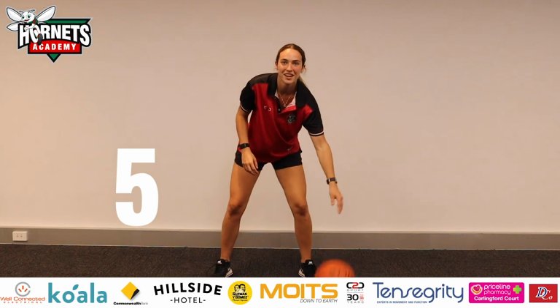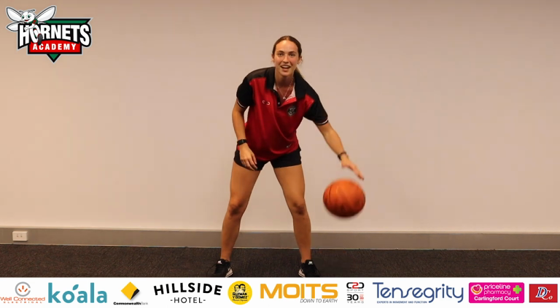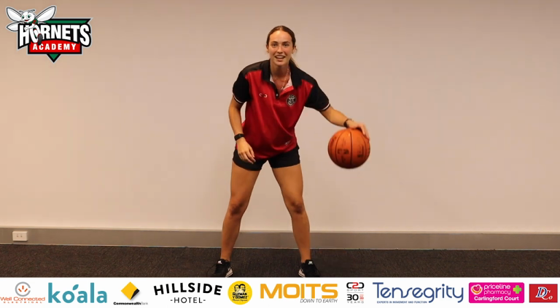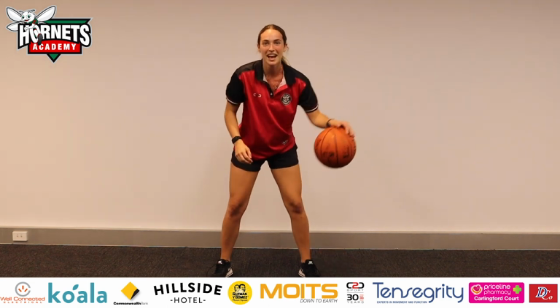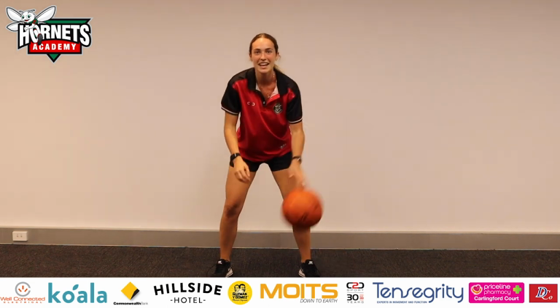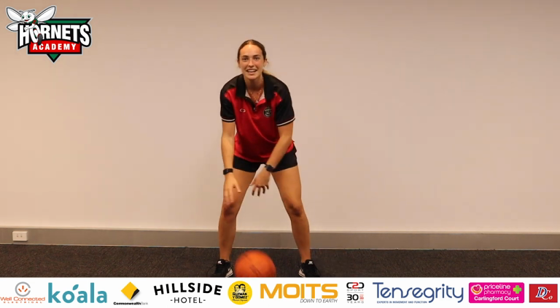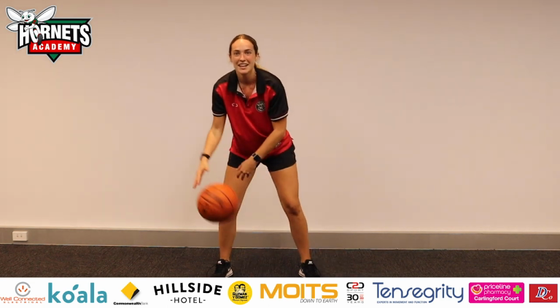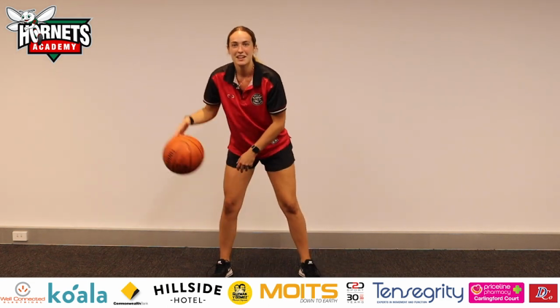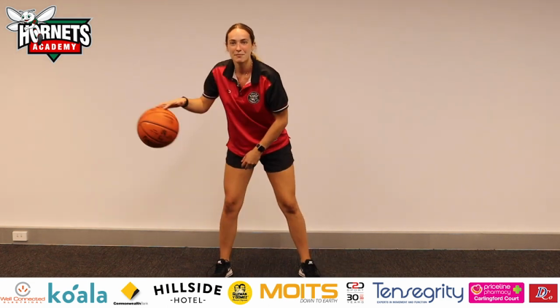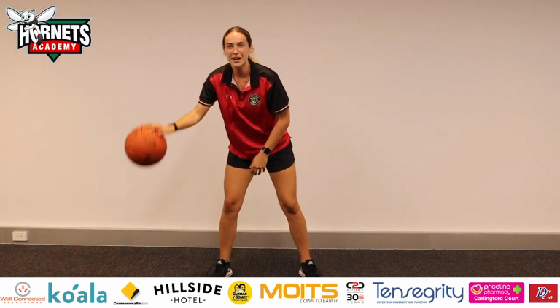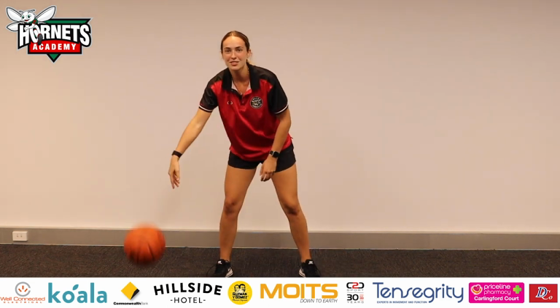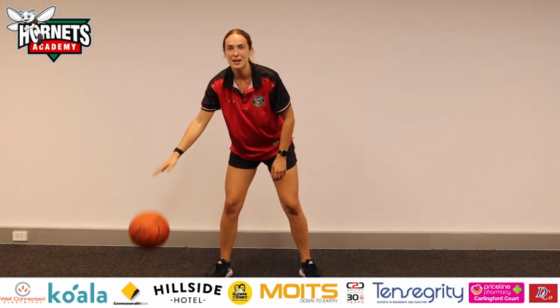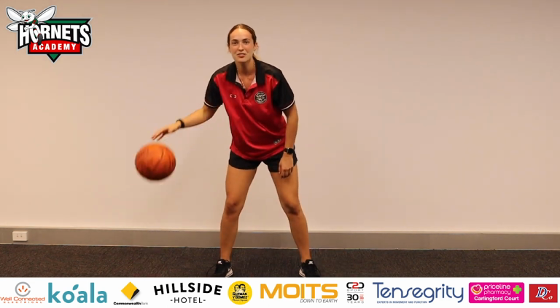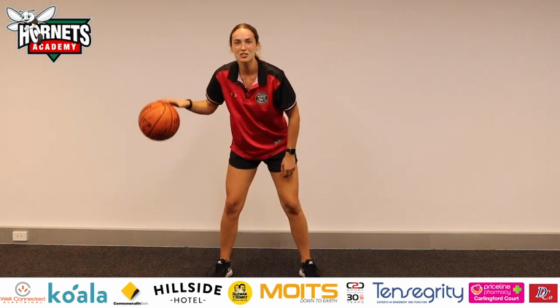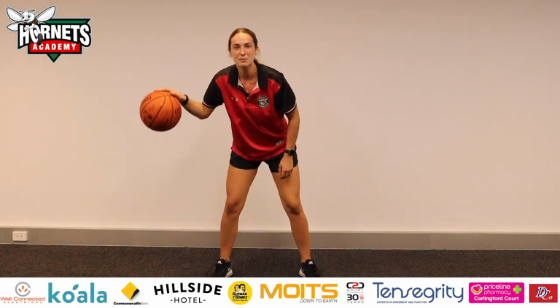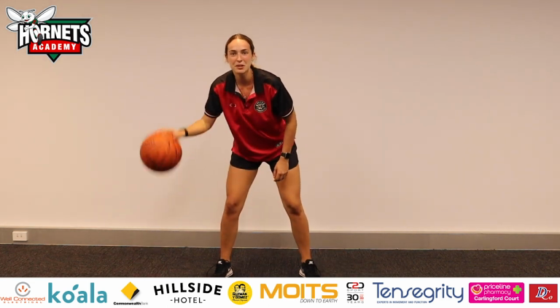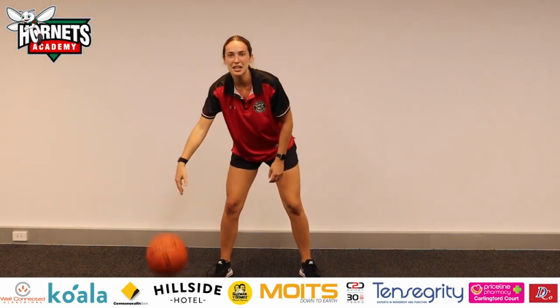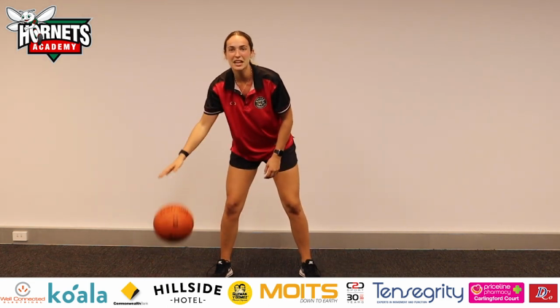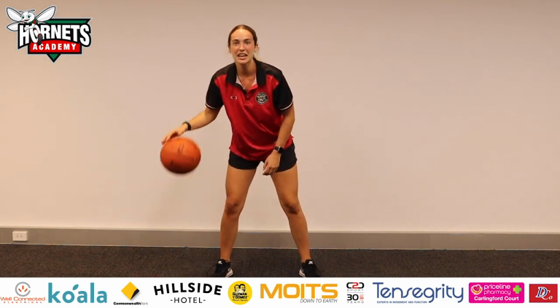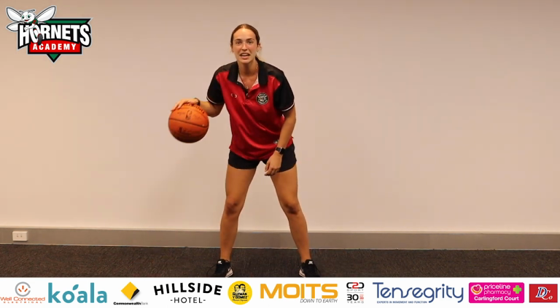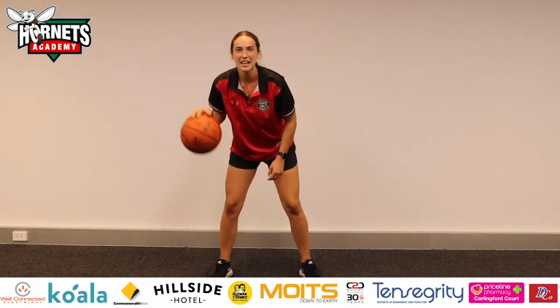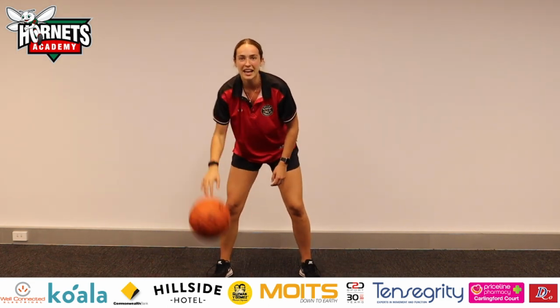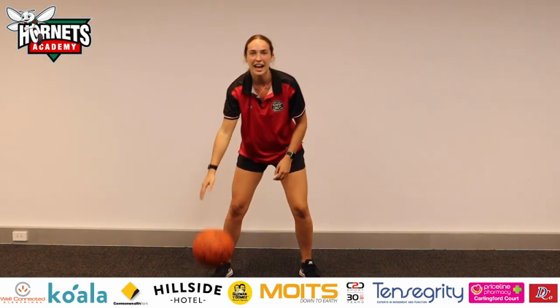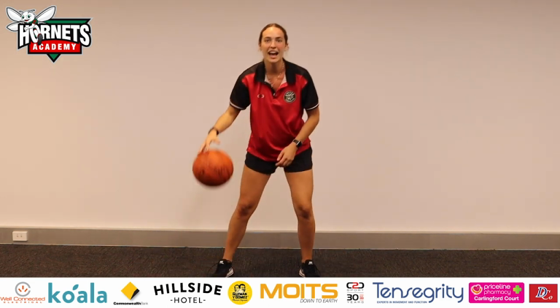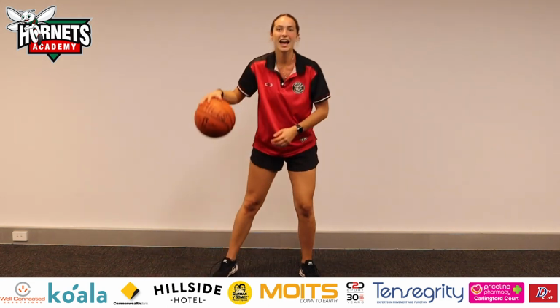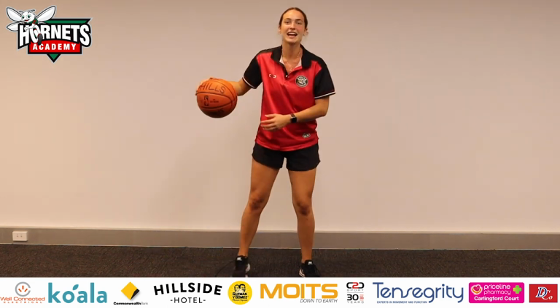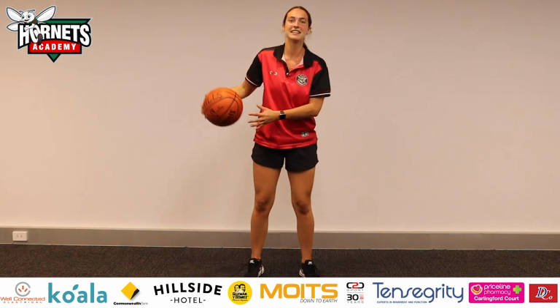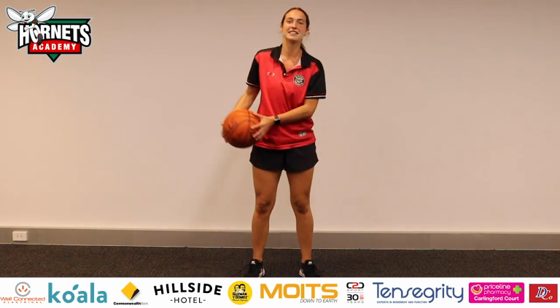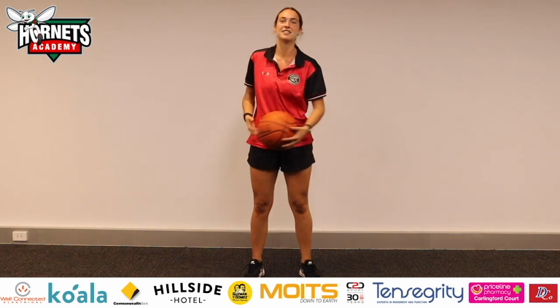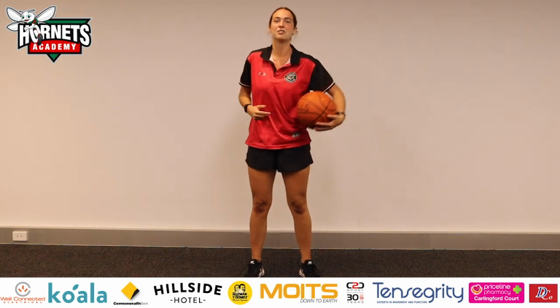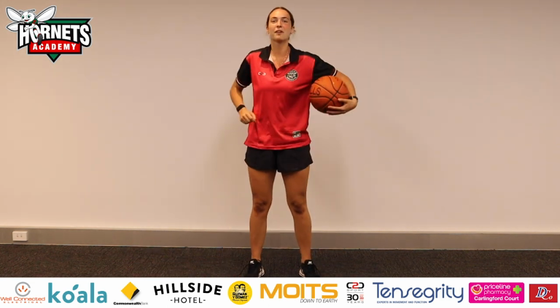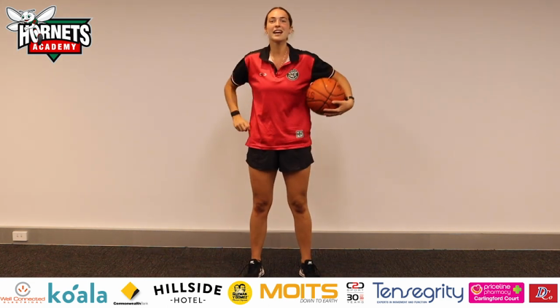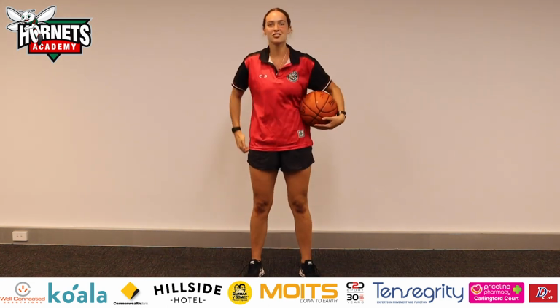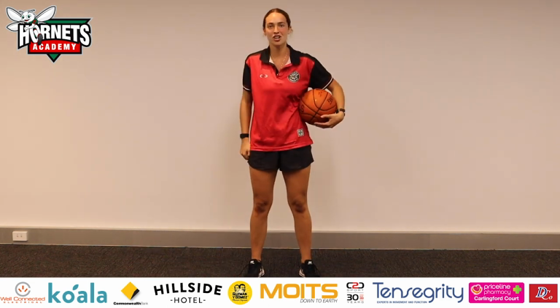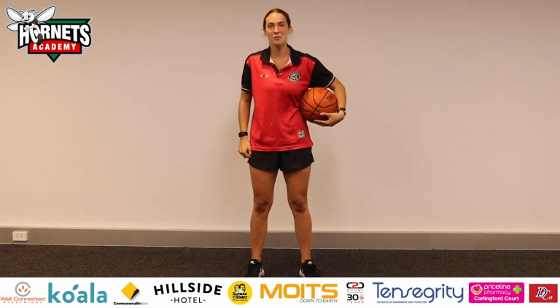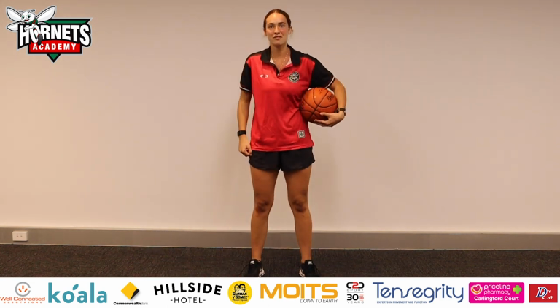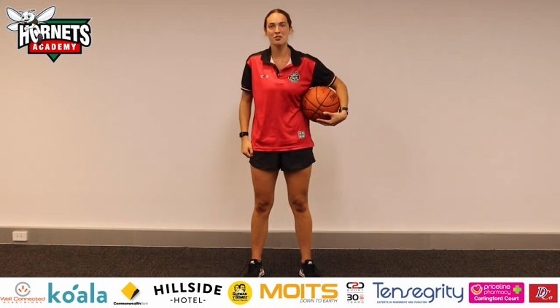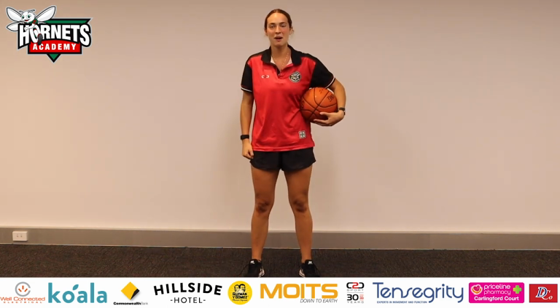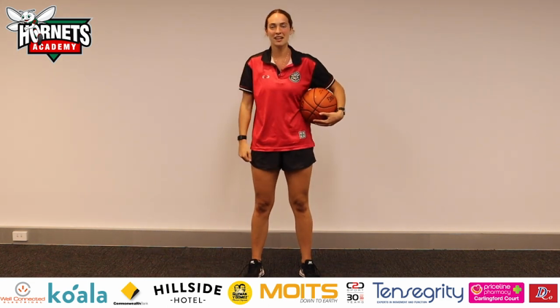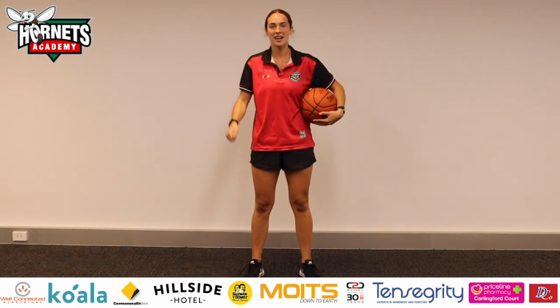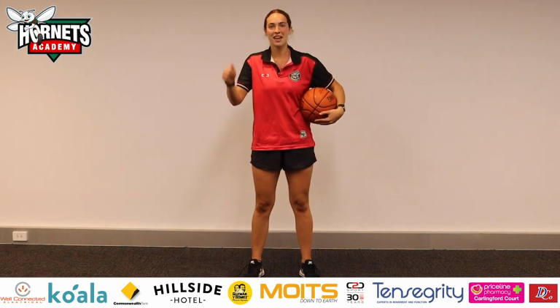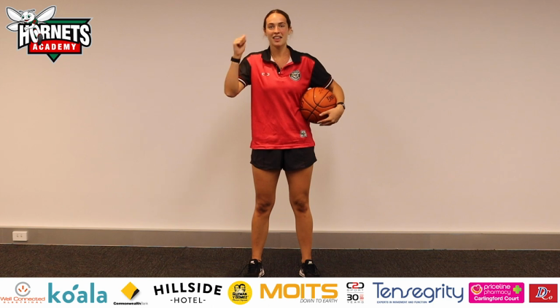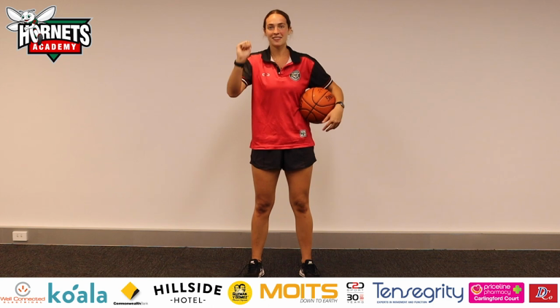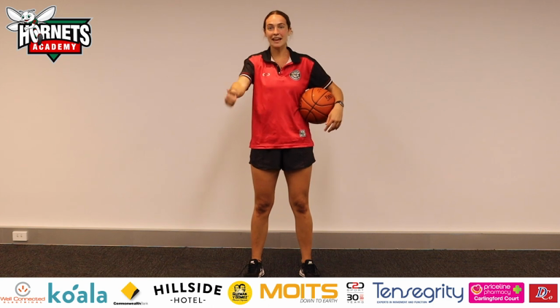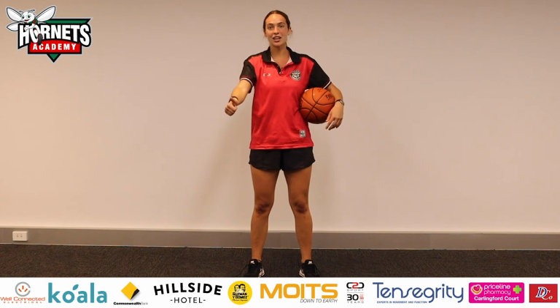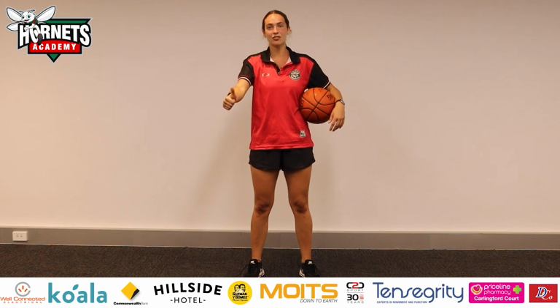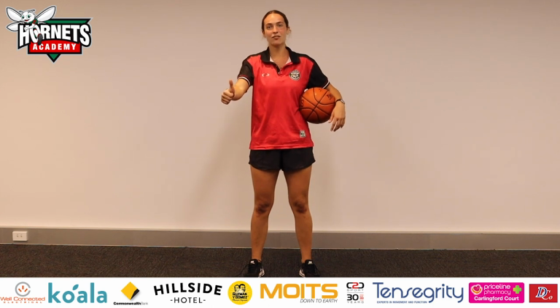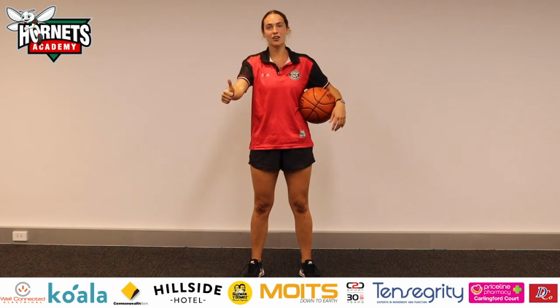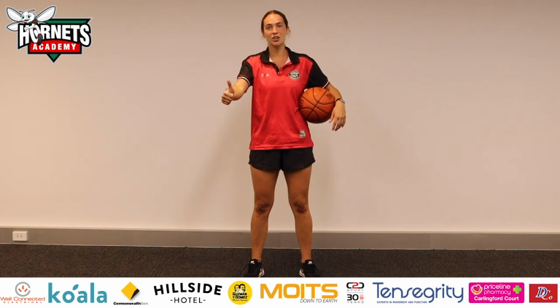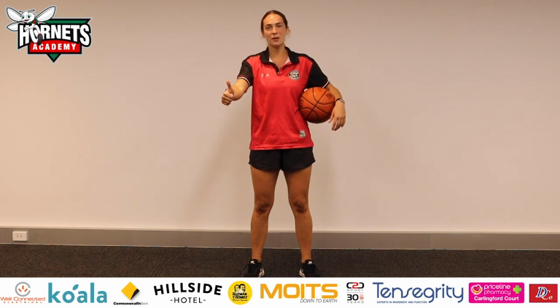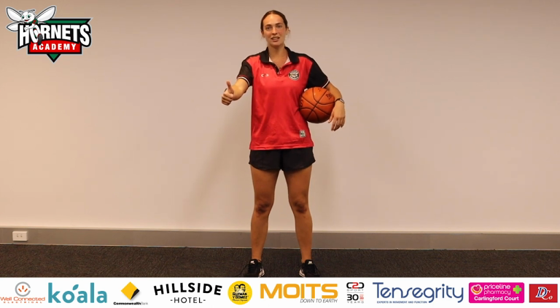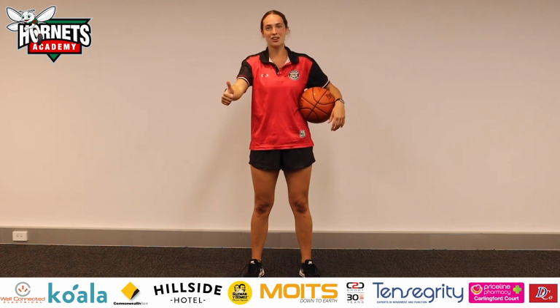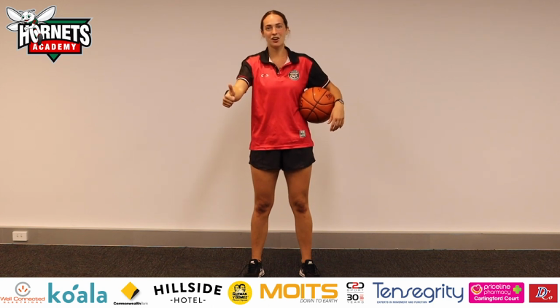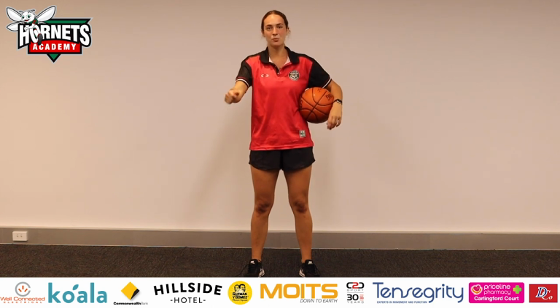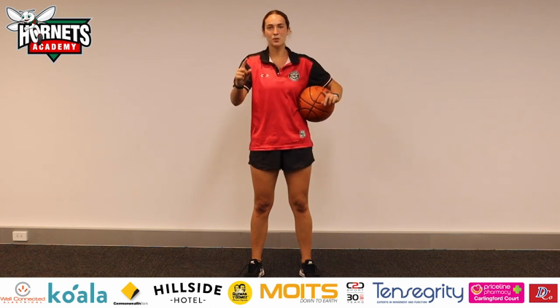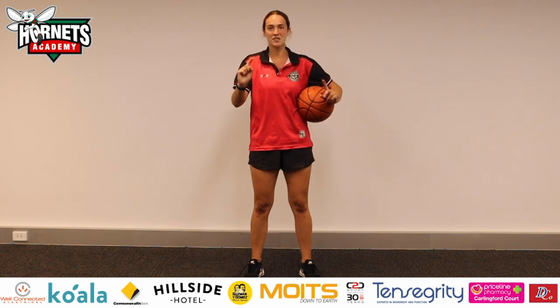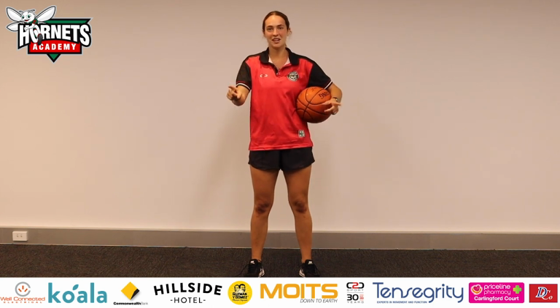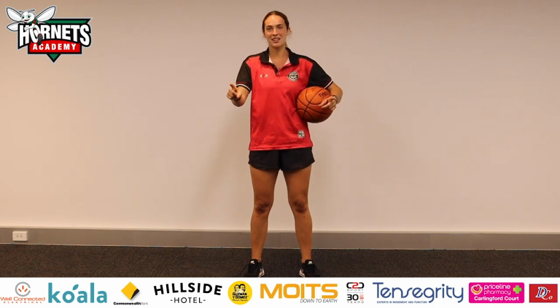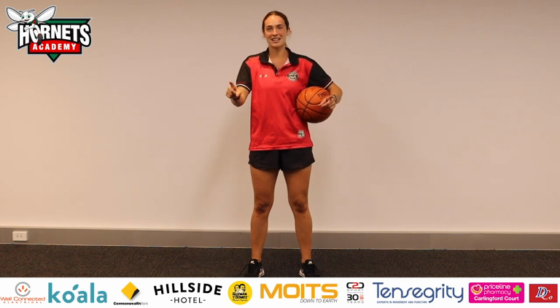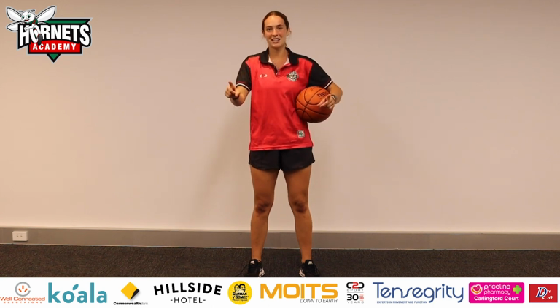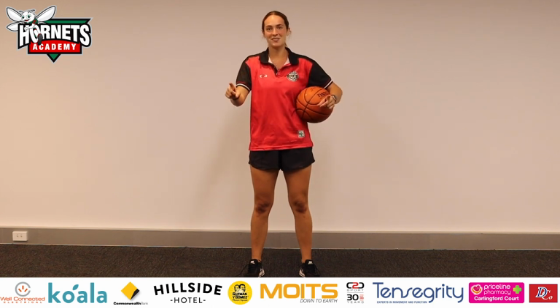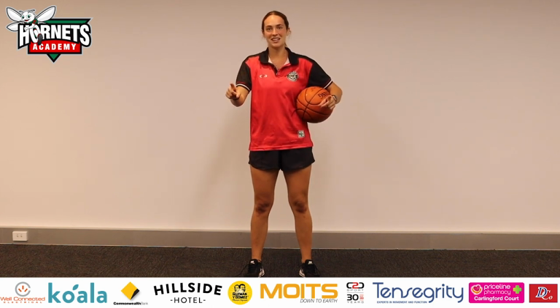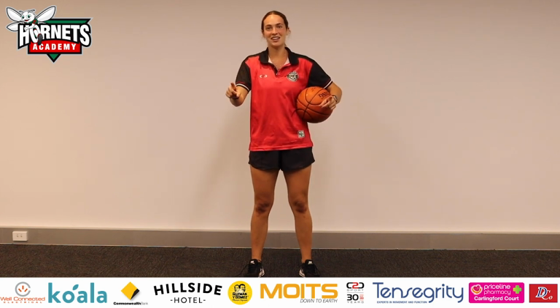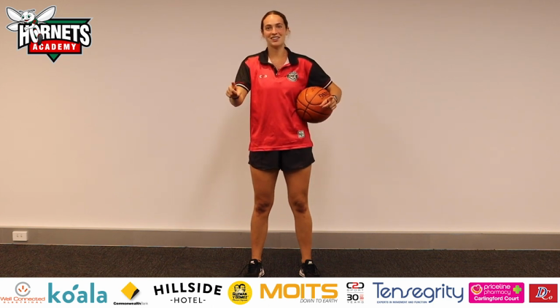Back to our dribbling. Great job, everyone. Thank you for following along. We'll see you in our next video.